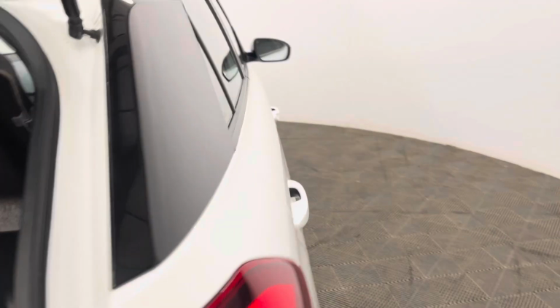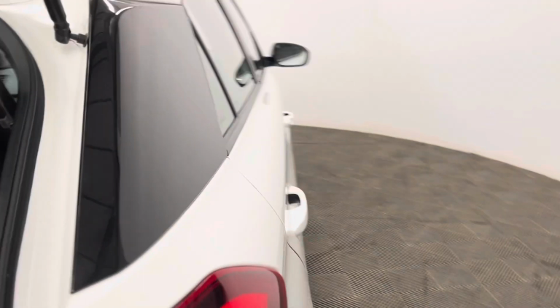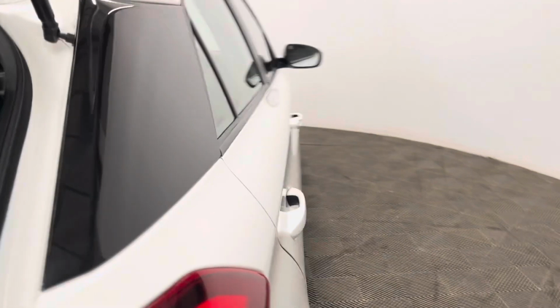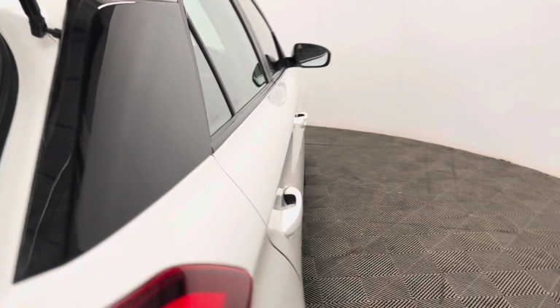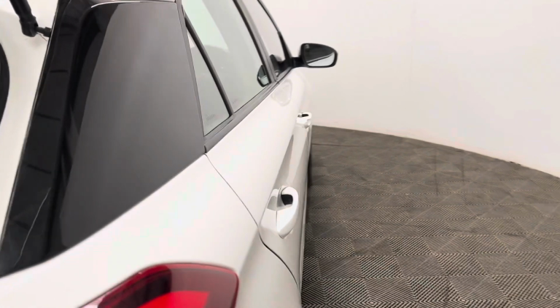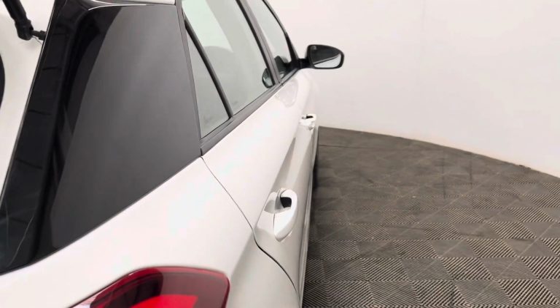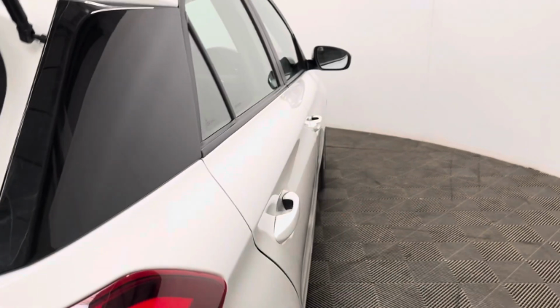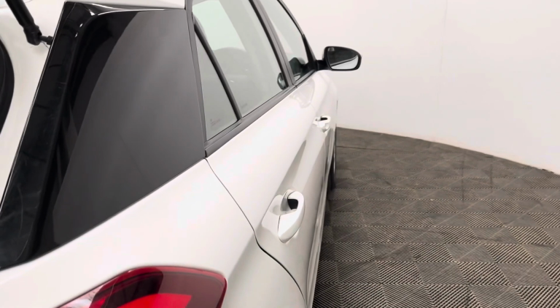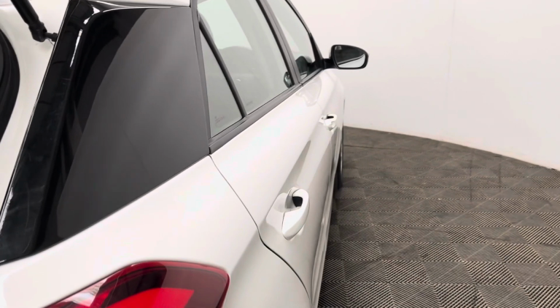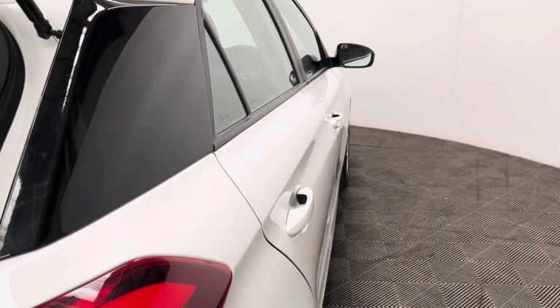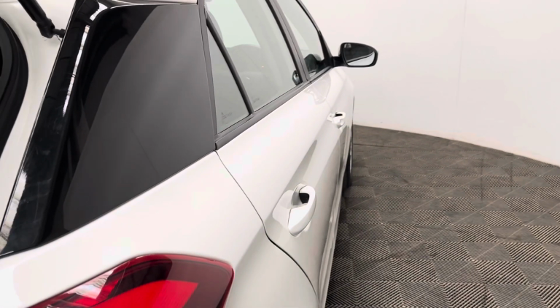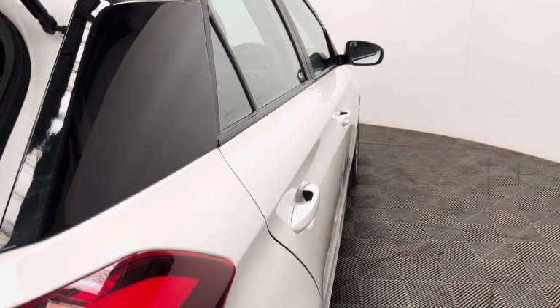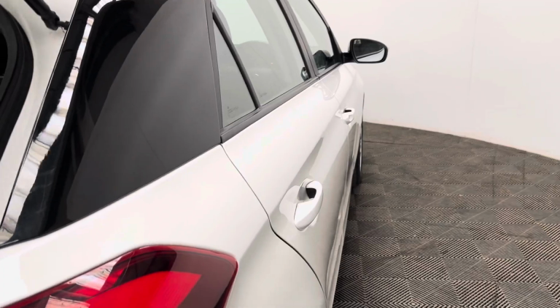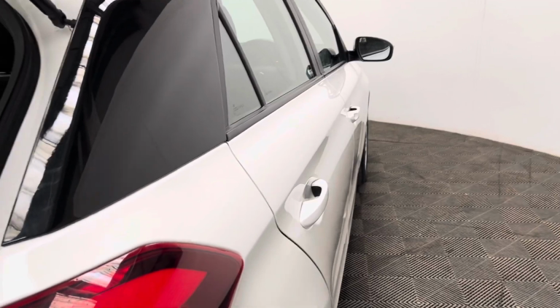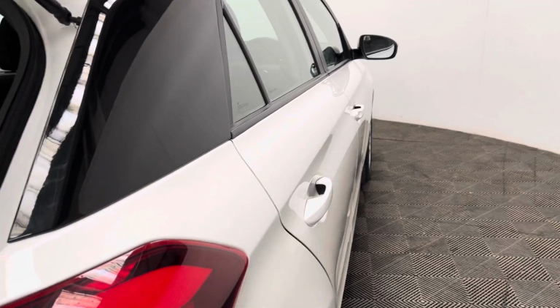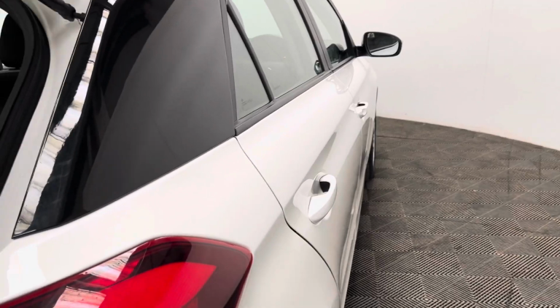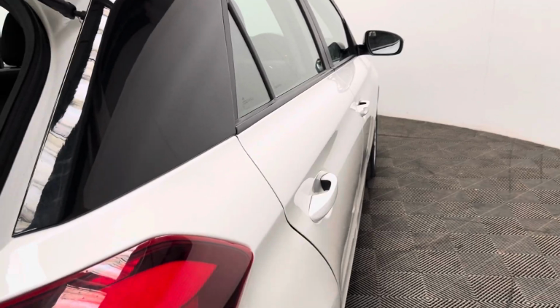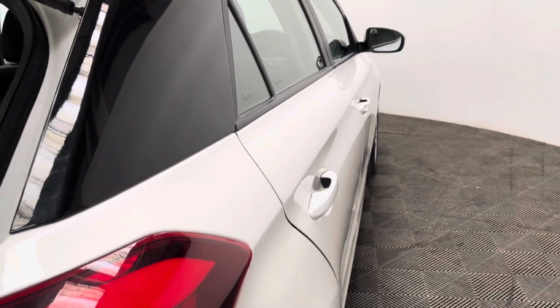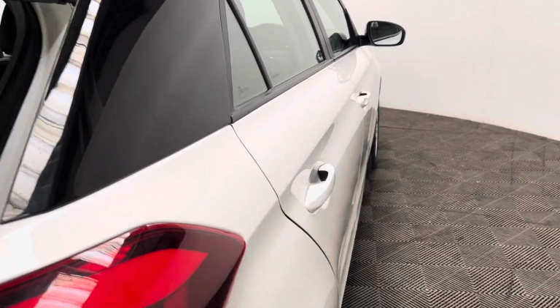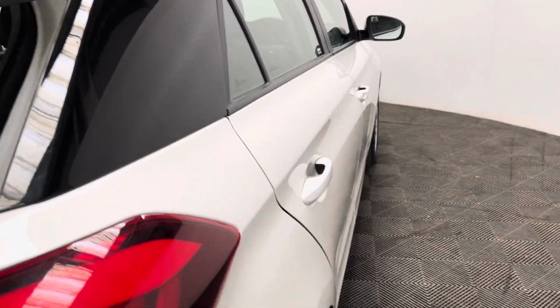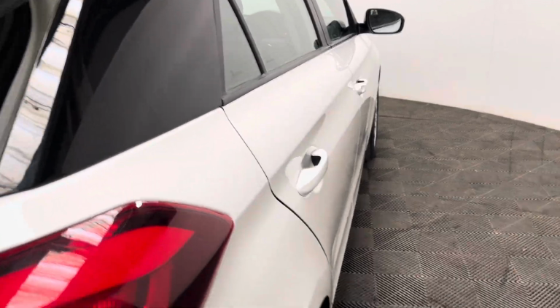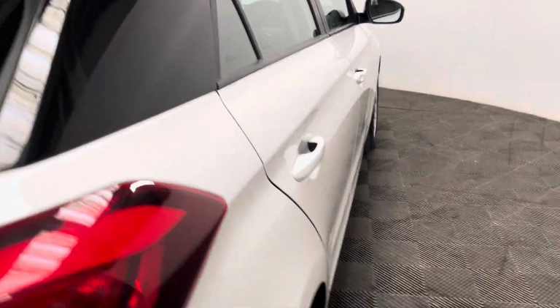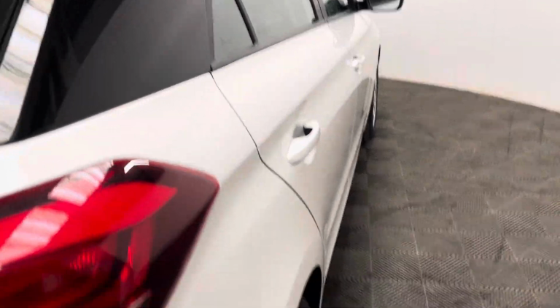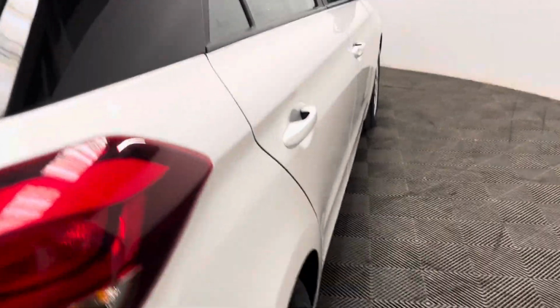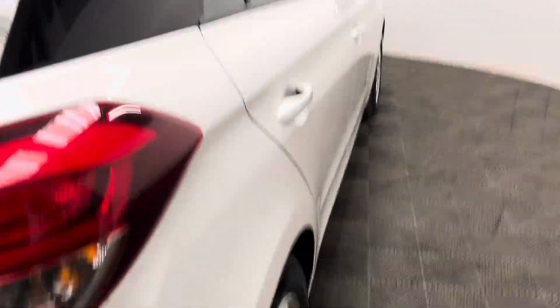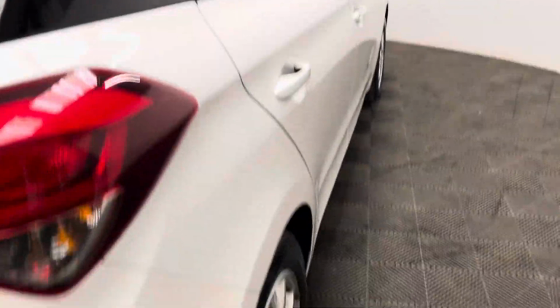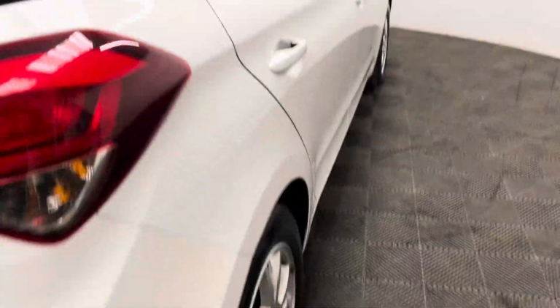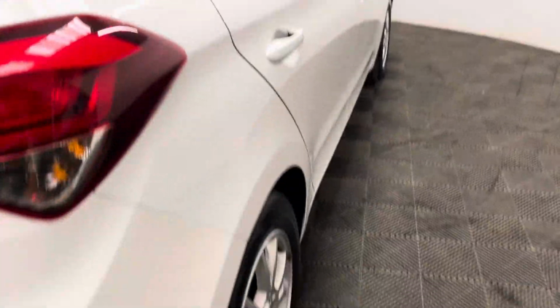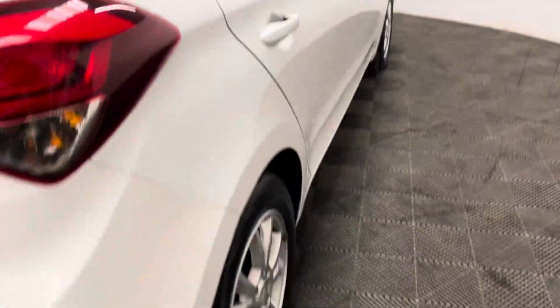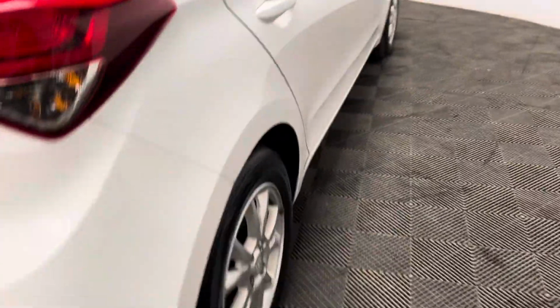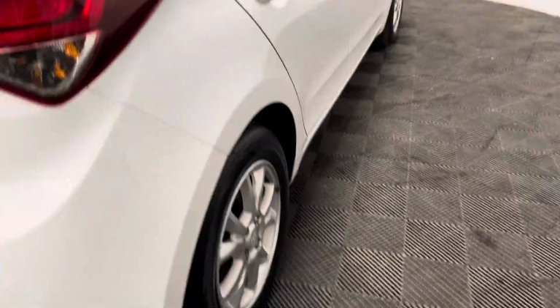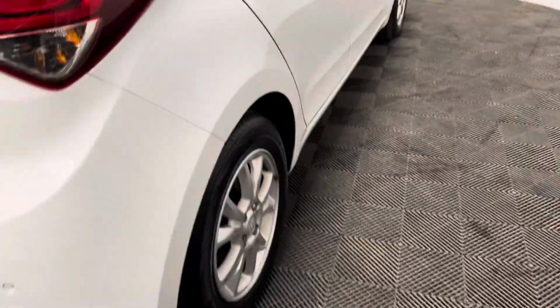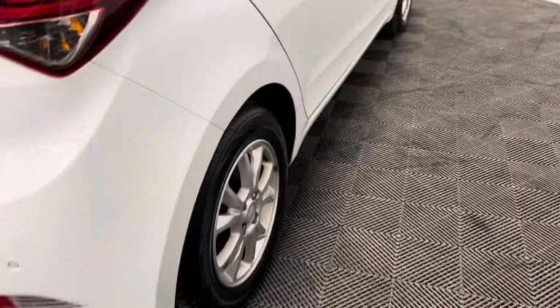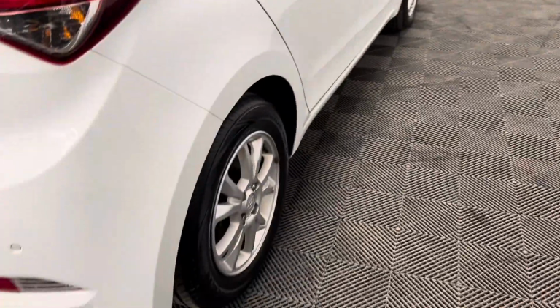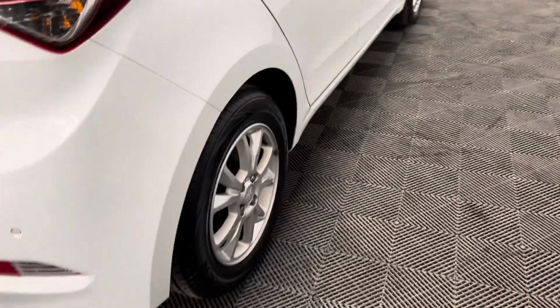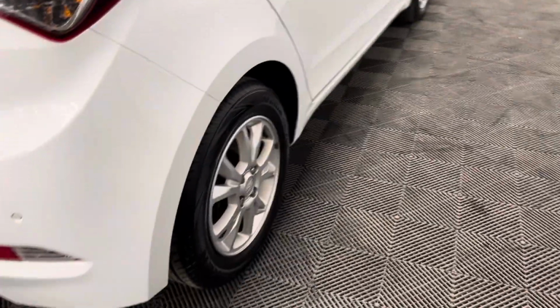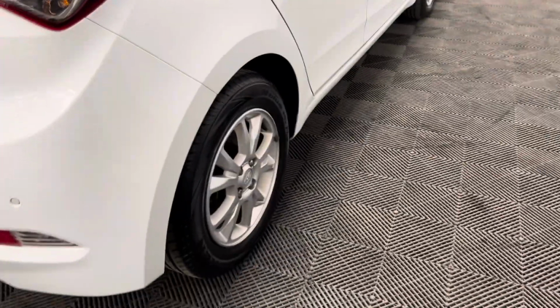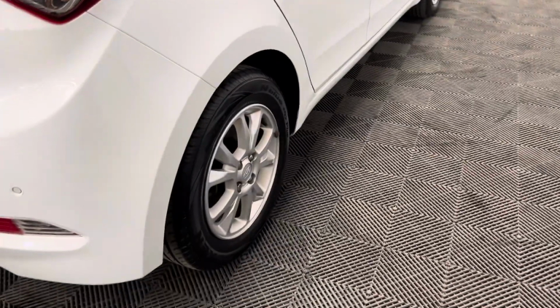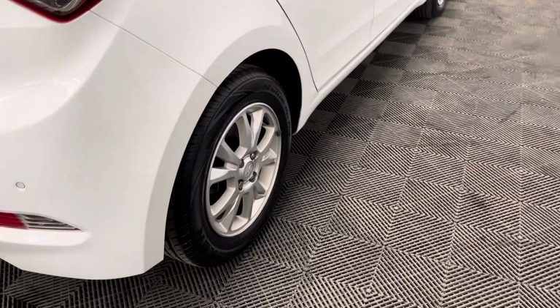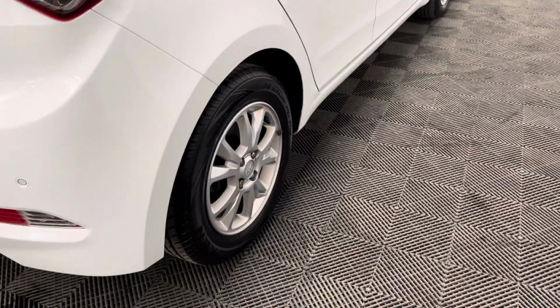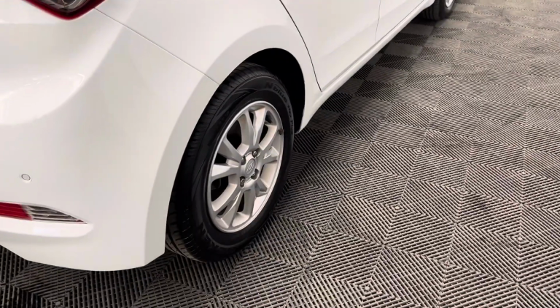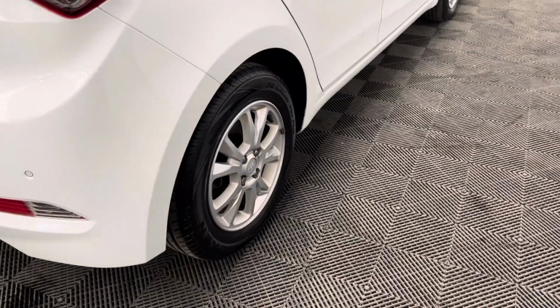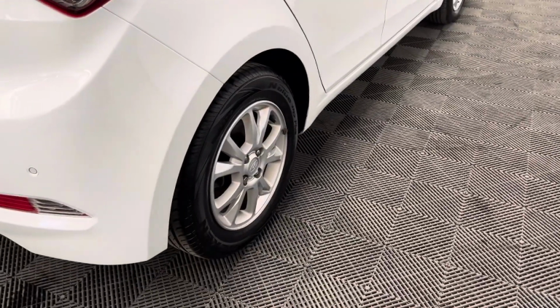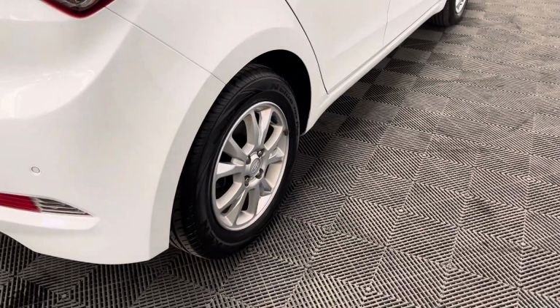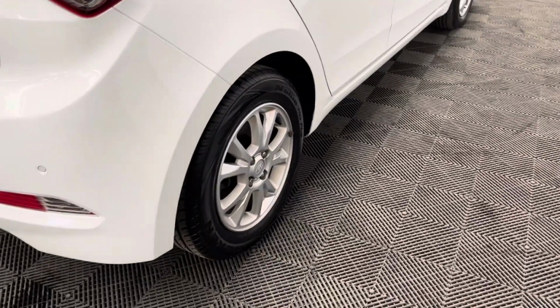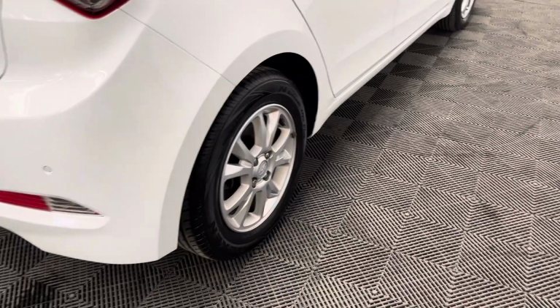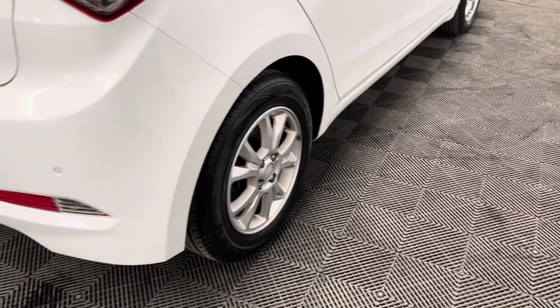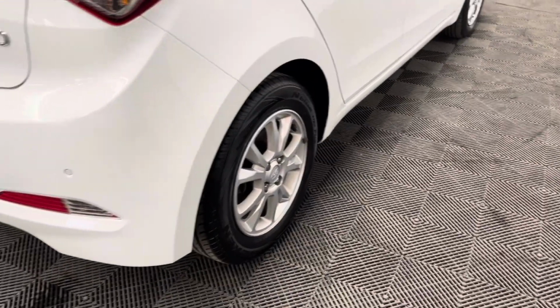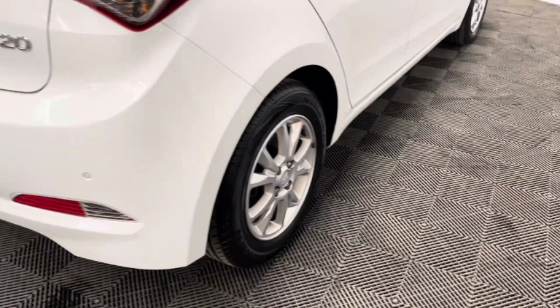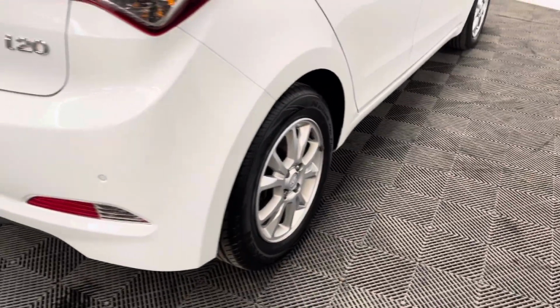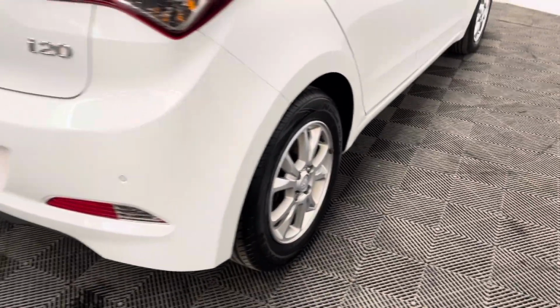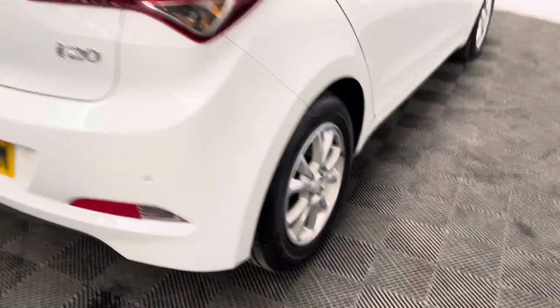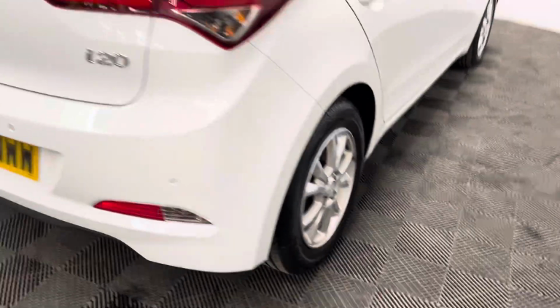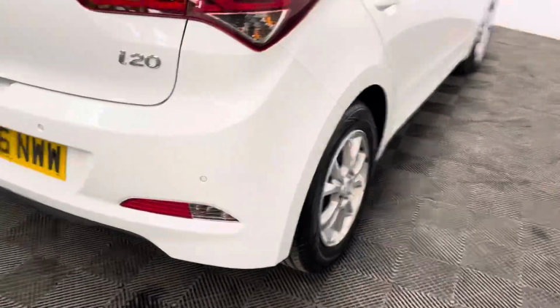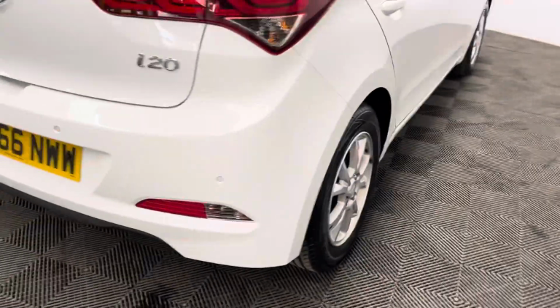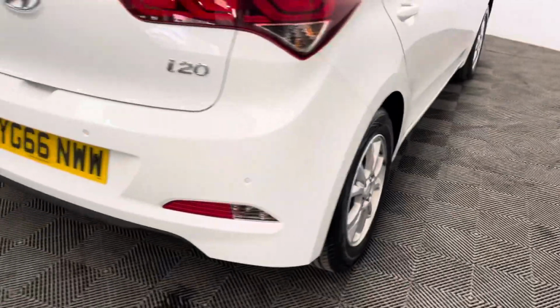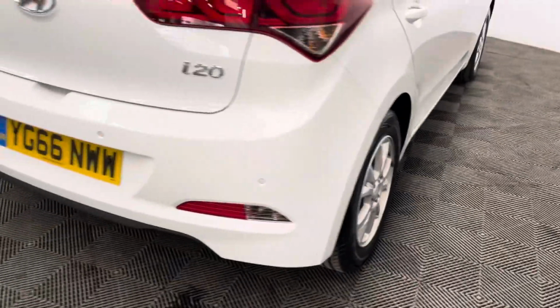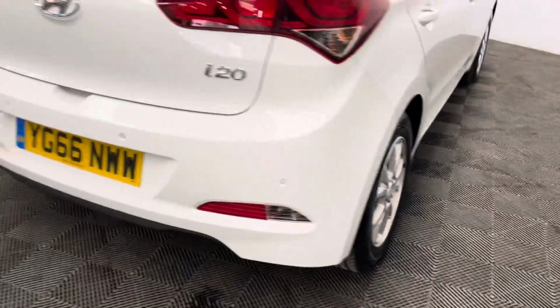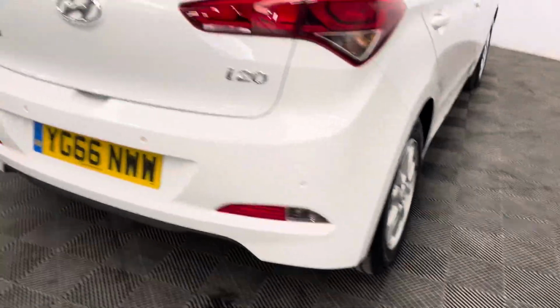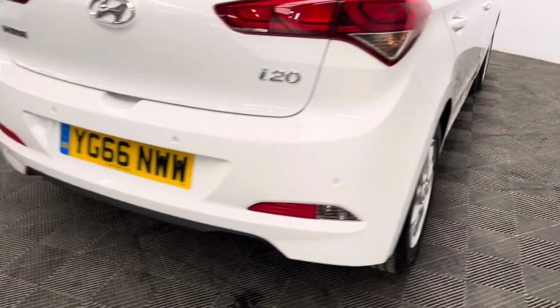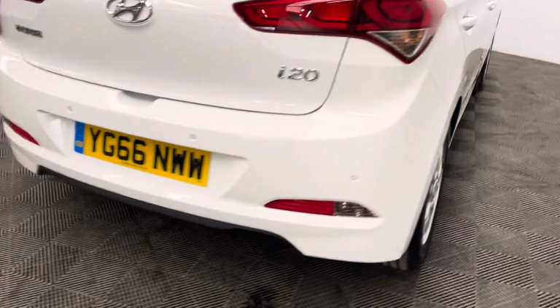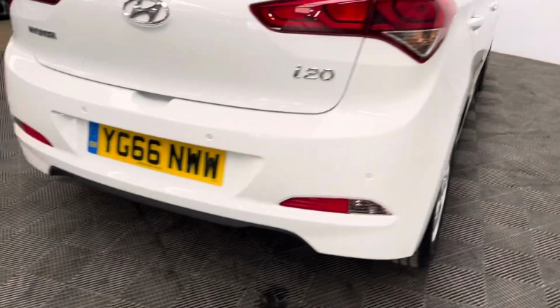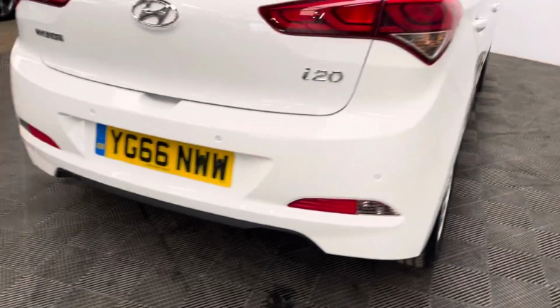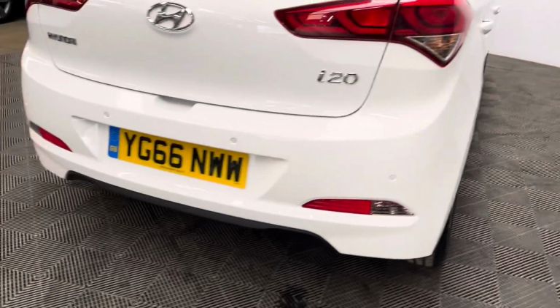Externally, the car comes with front fog lights and 15-inch alloy wheels, and on the rear you have your rear parking sensors.